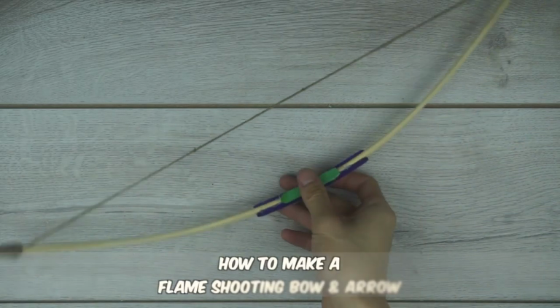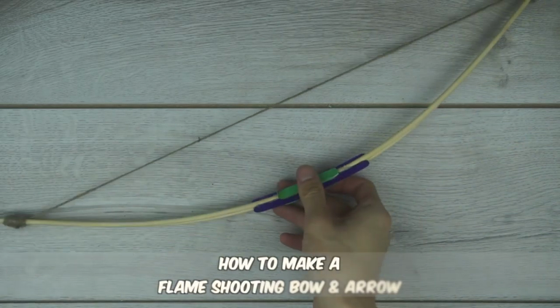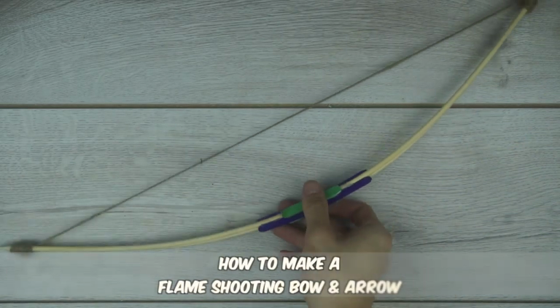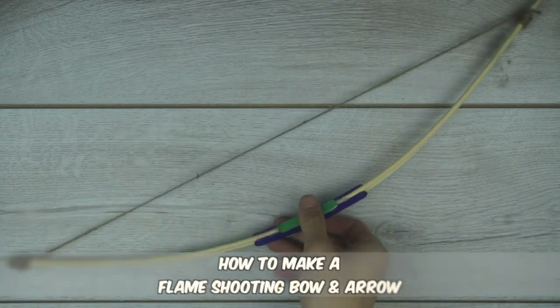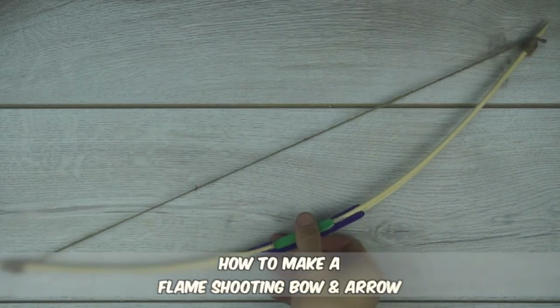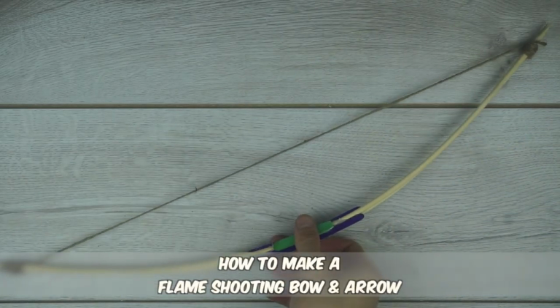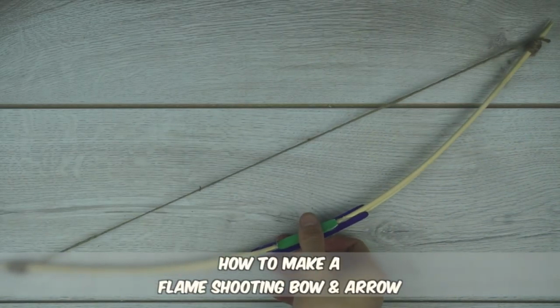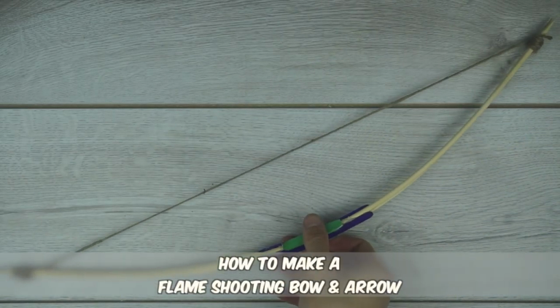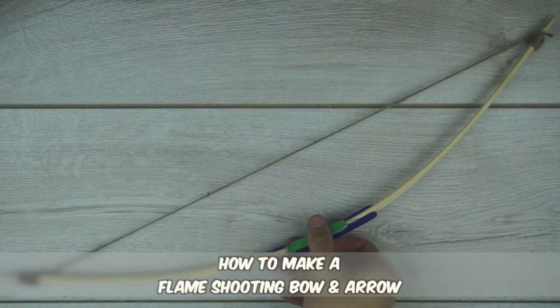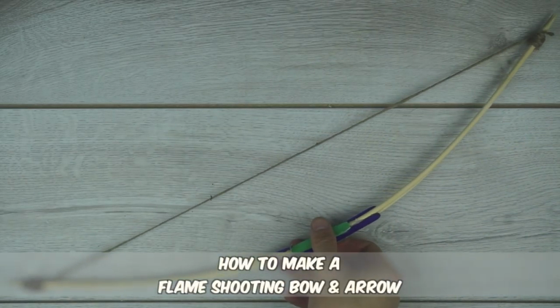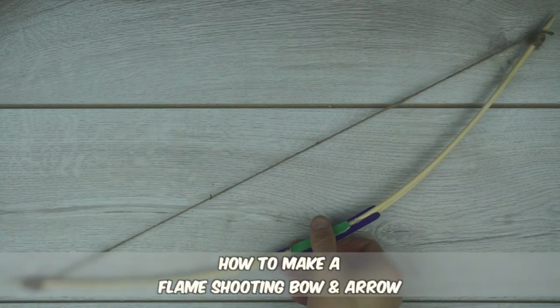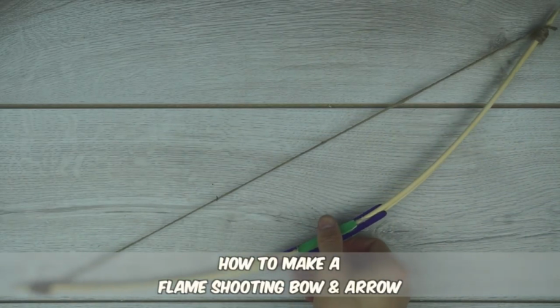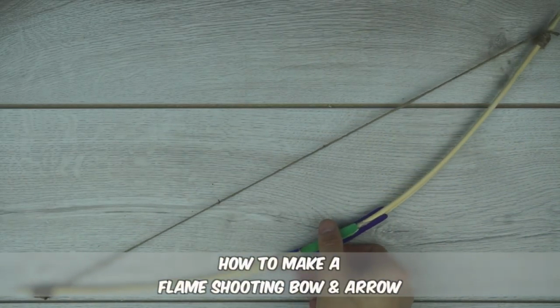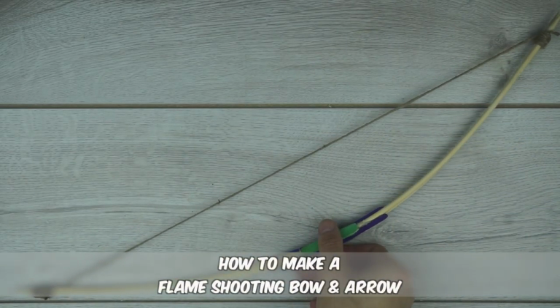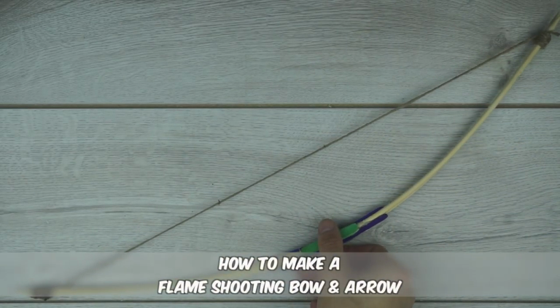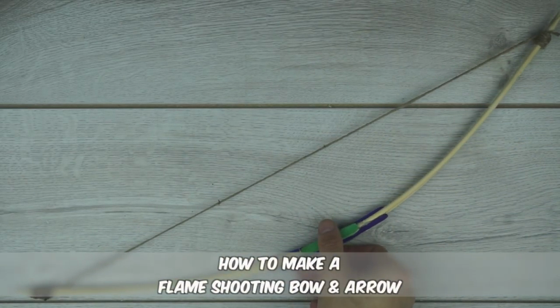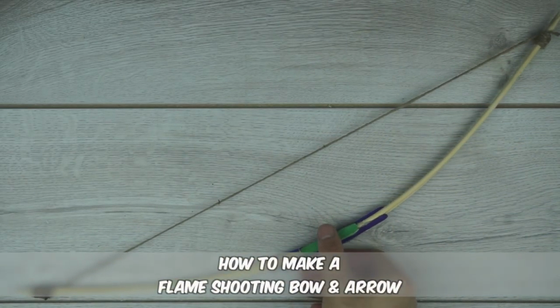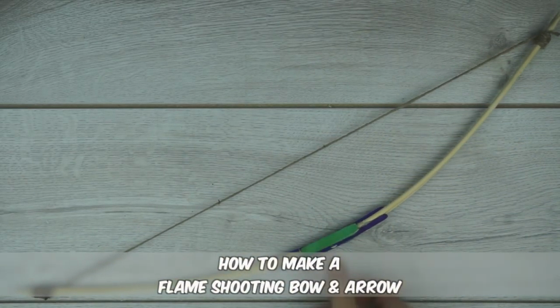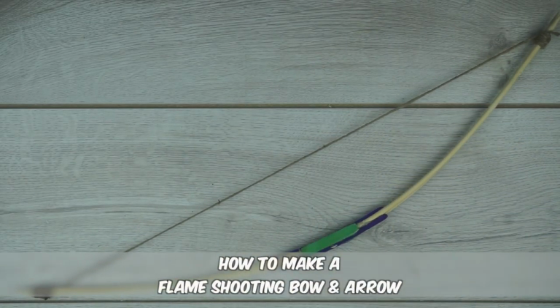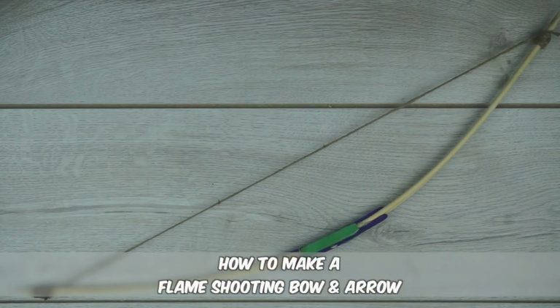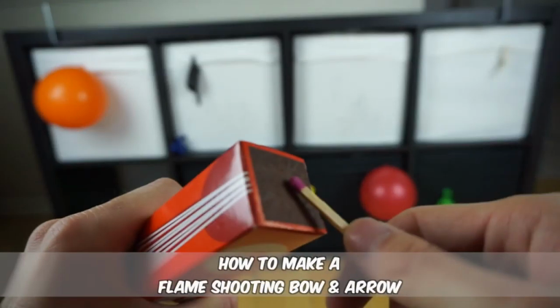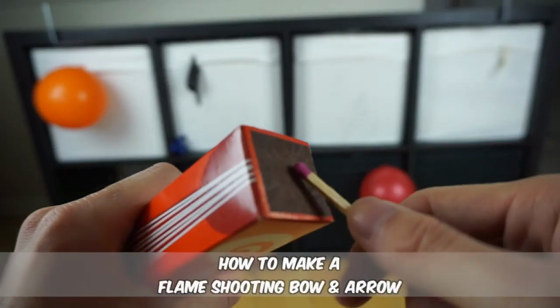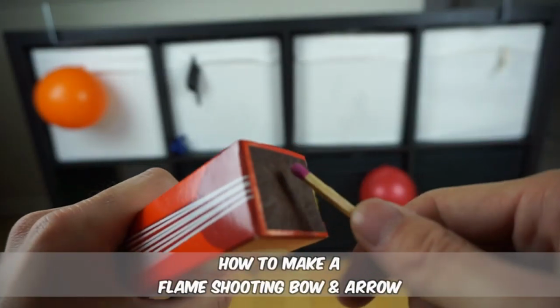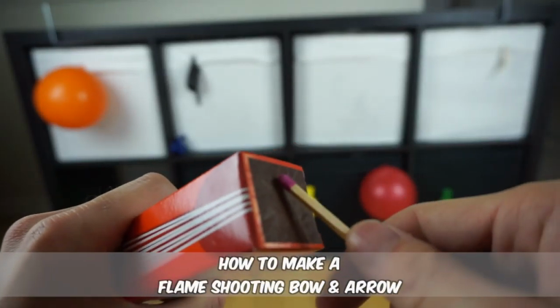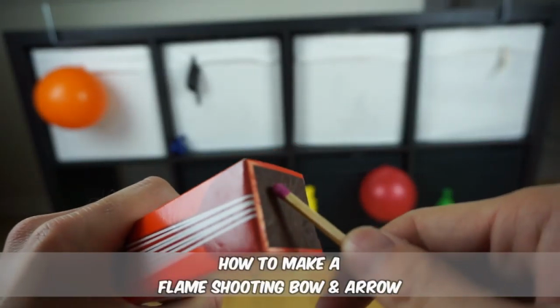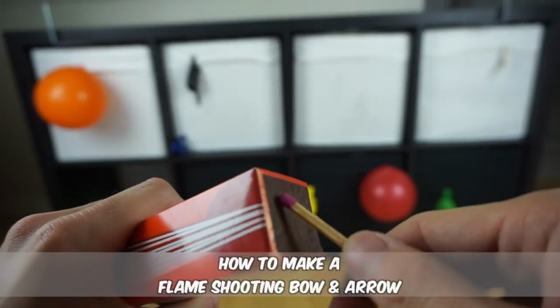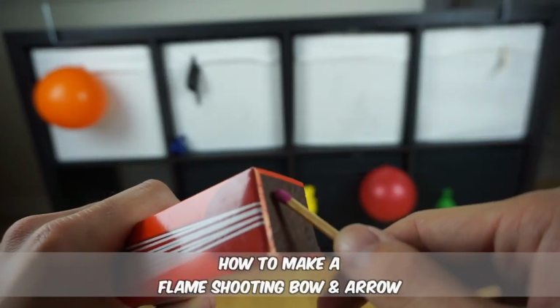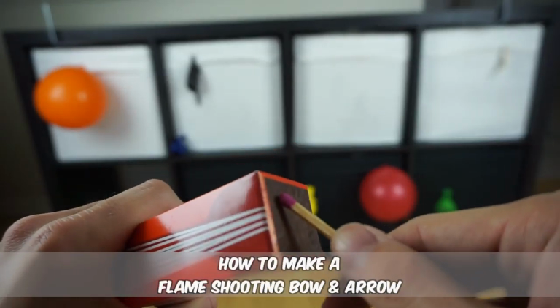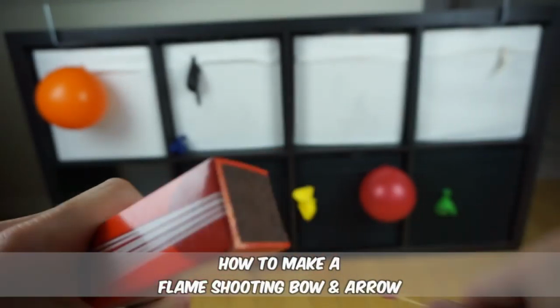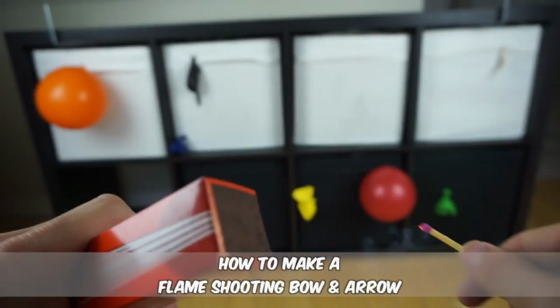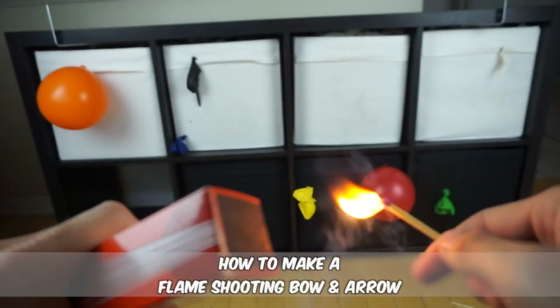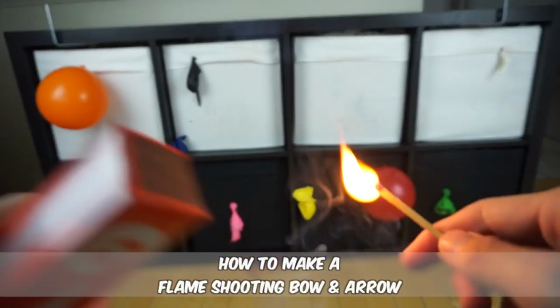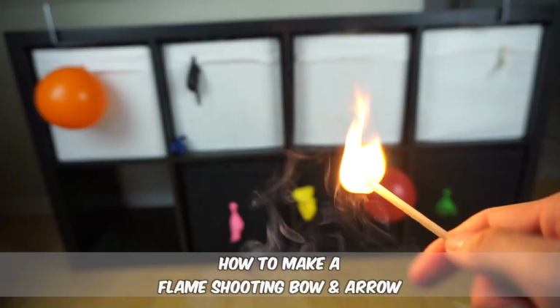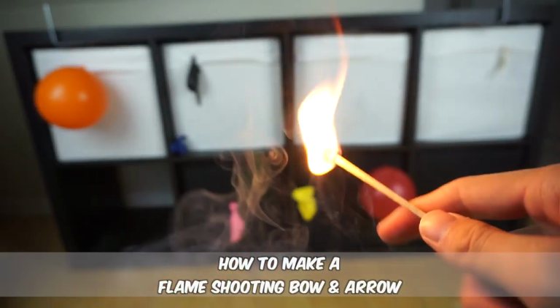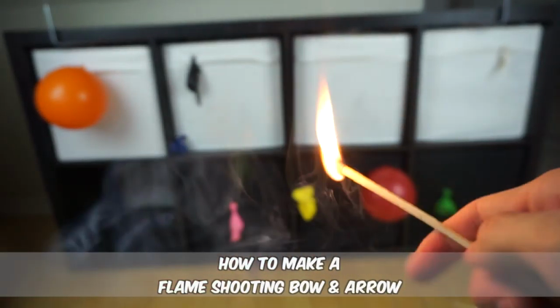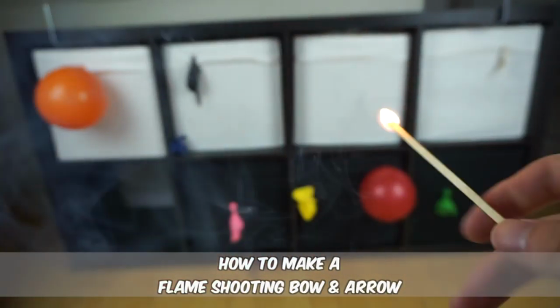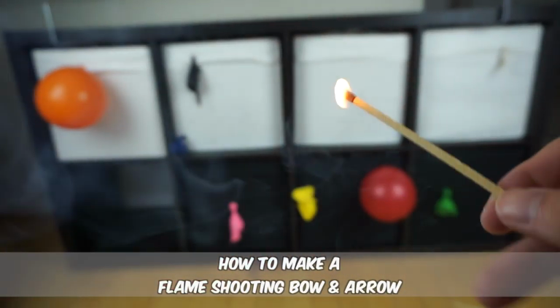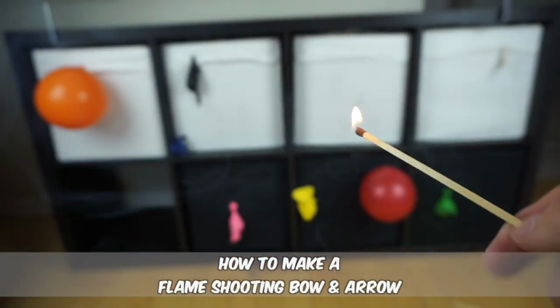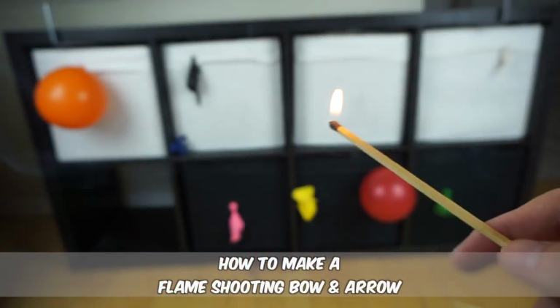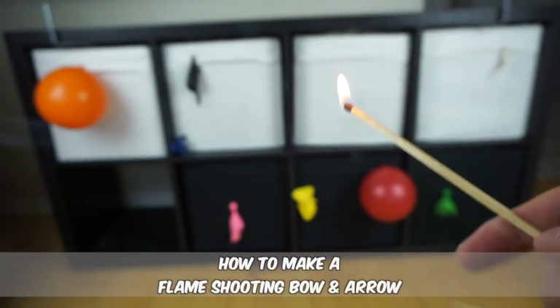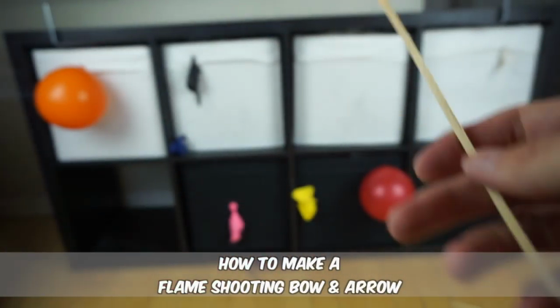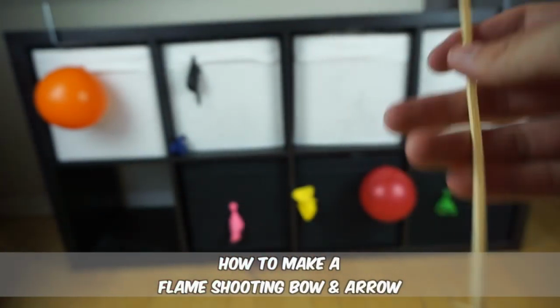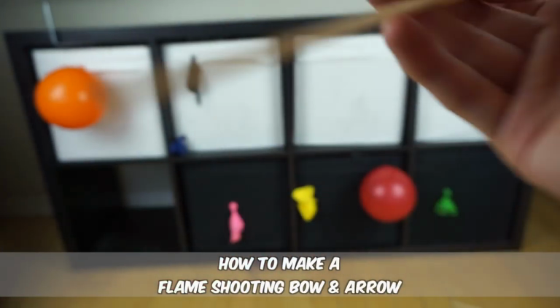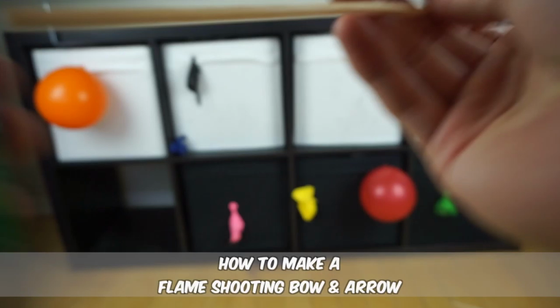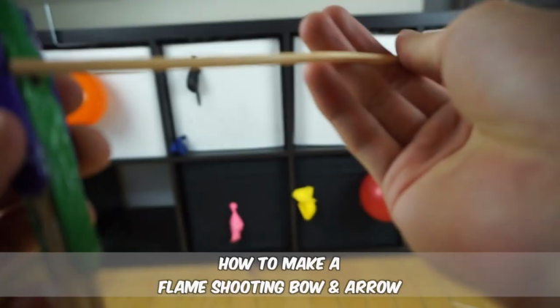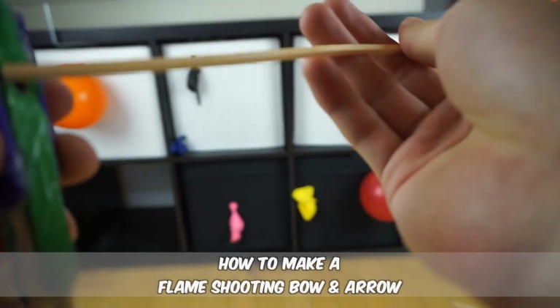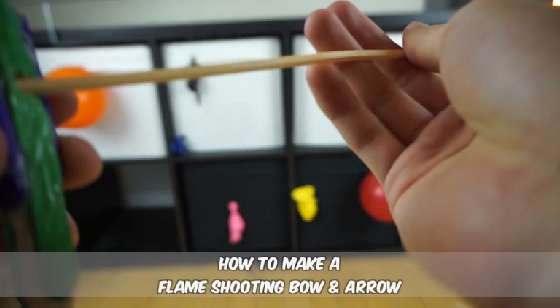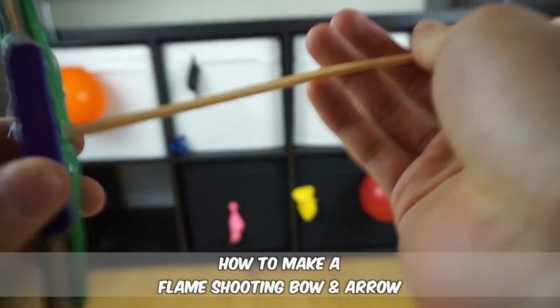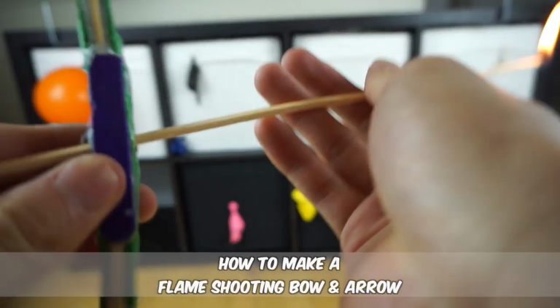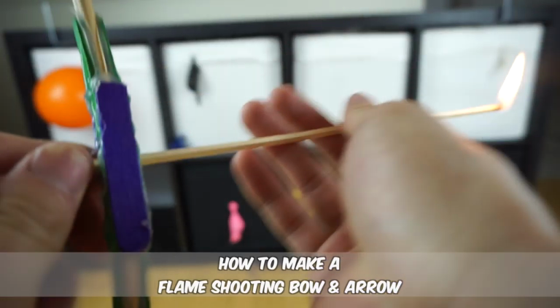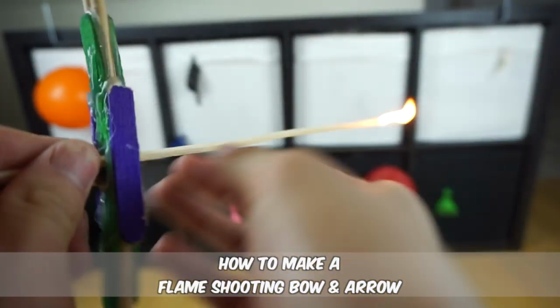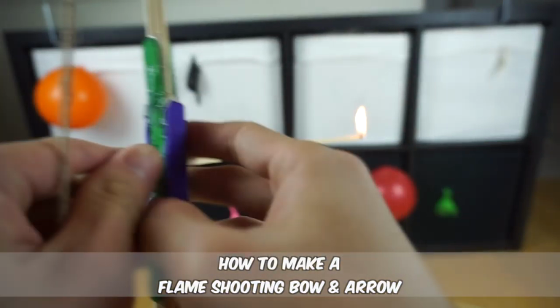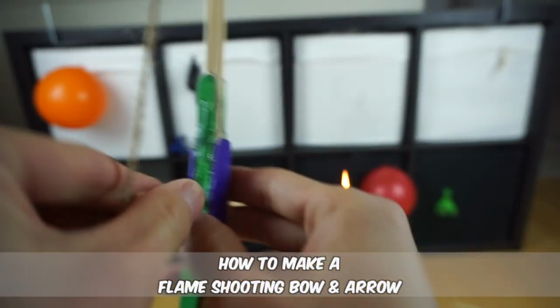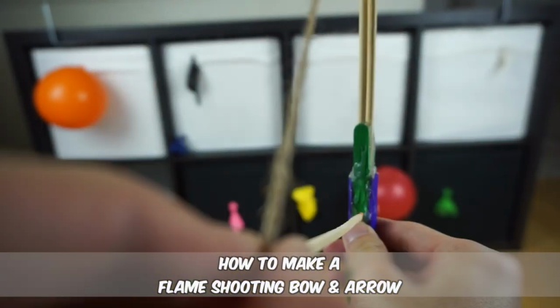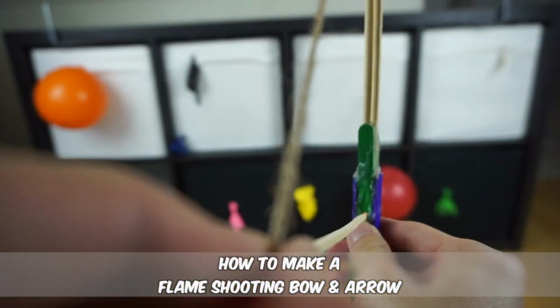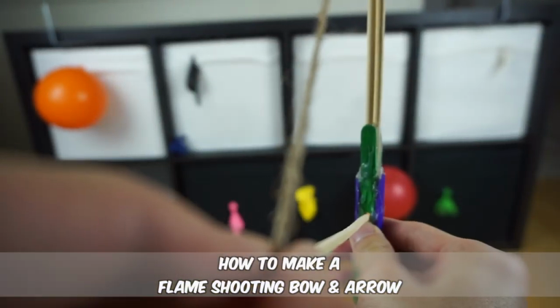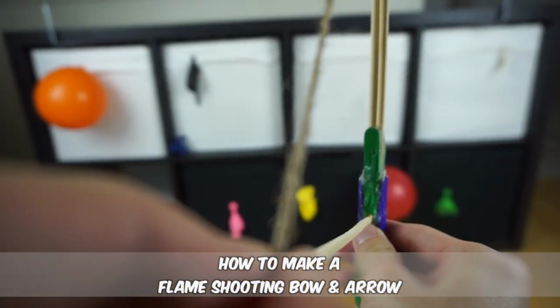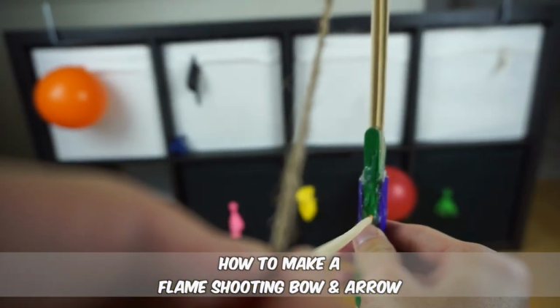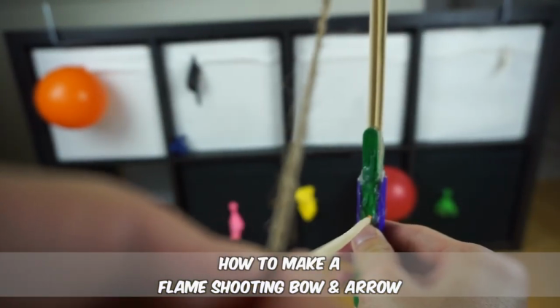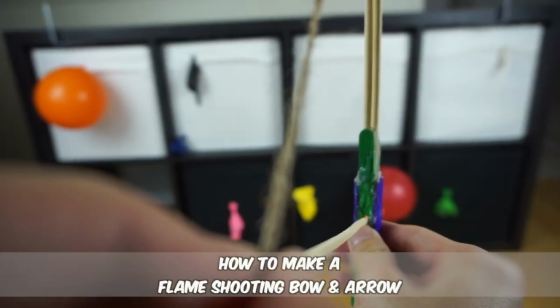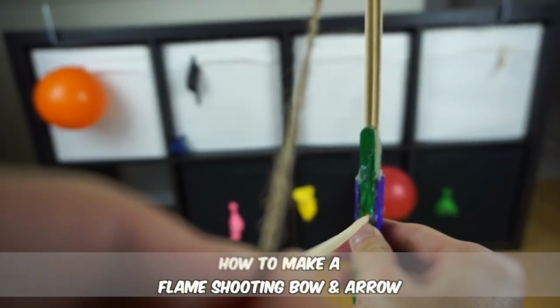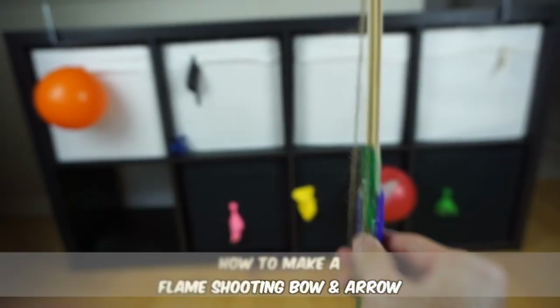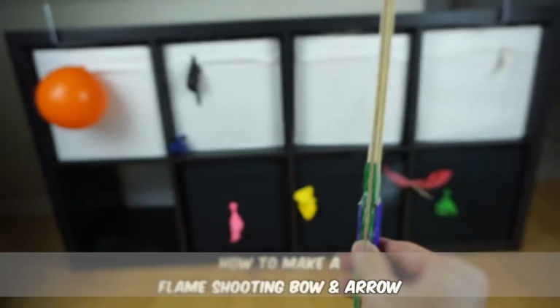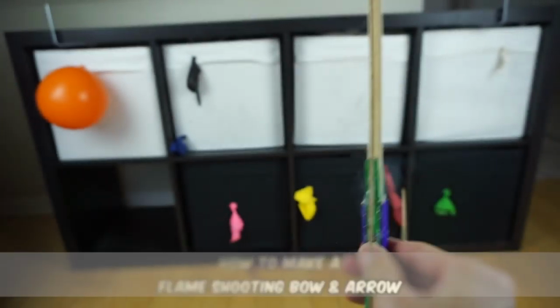This costs under $10 and it takes under 10 minutes to make. Stick around and I'll show you how it's made.